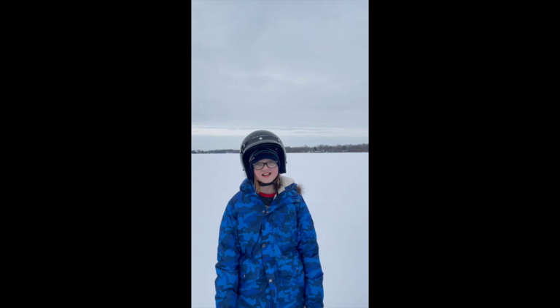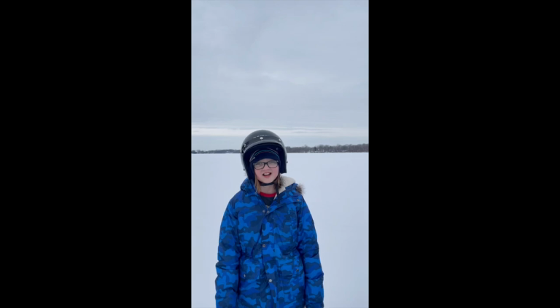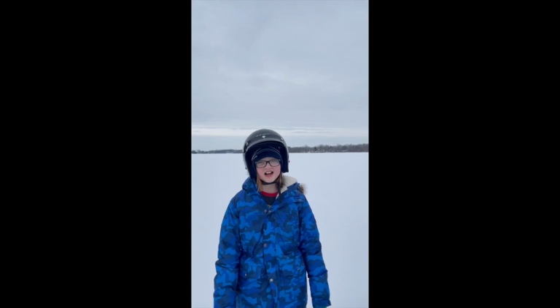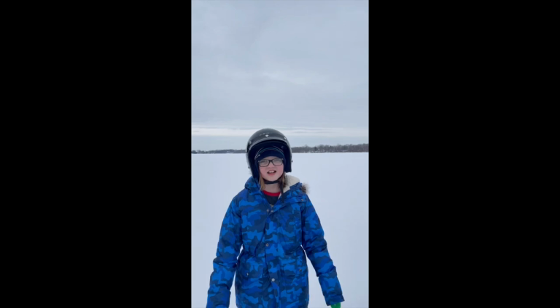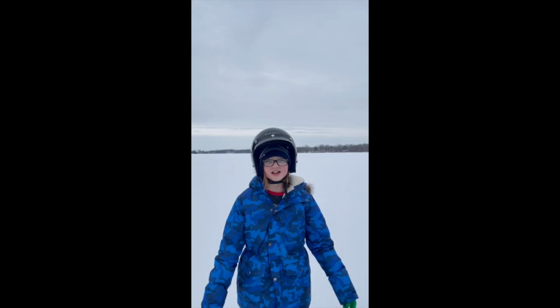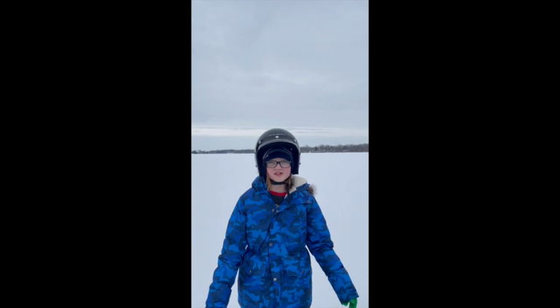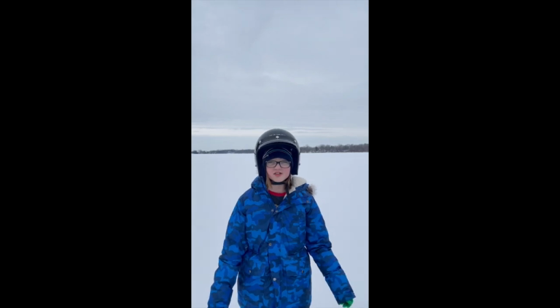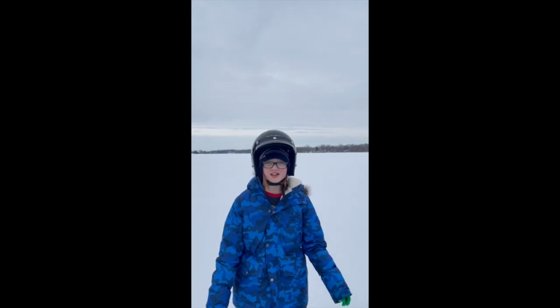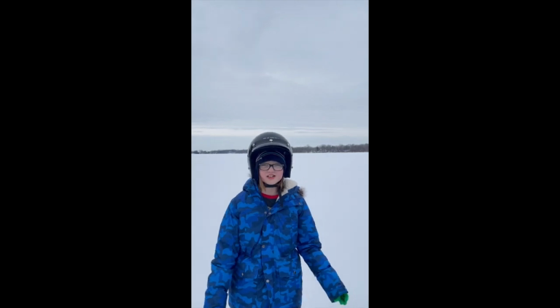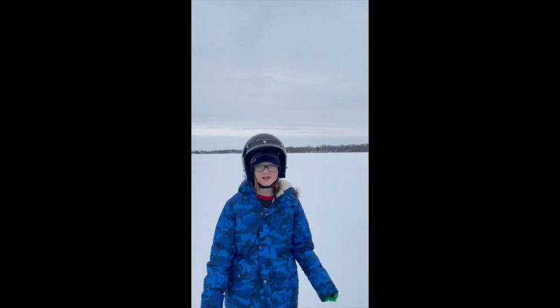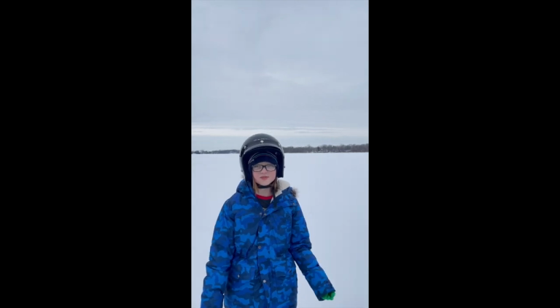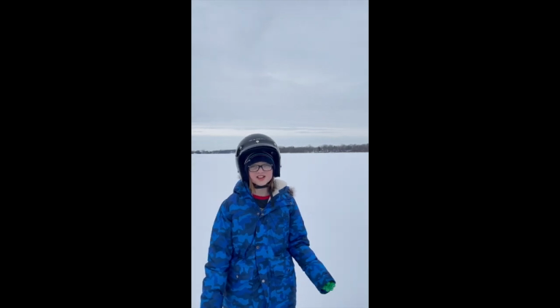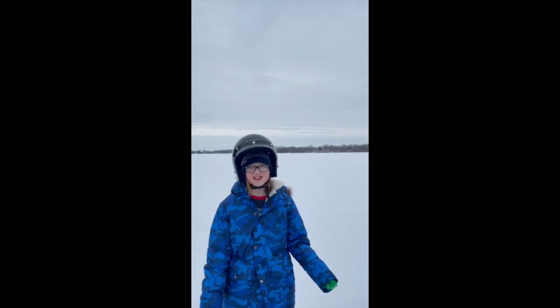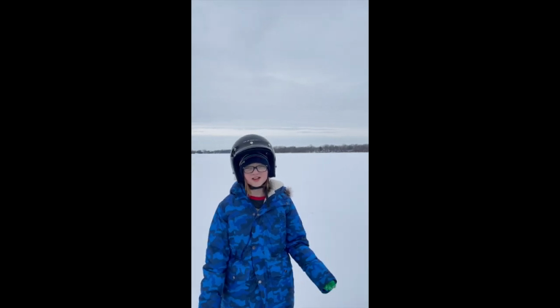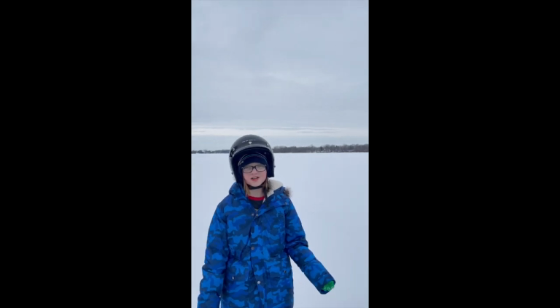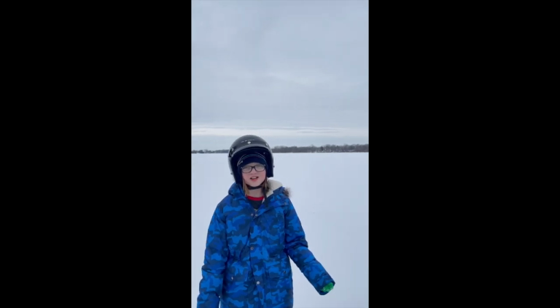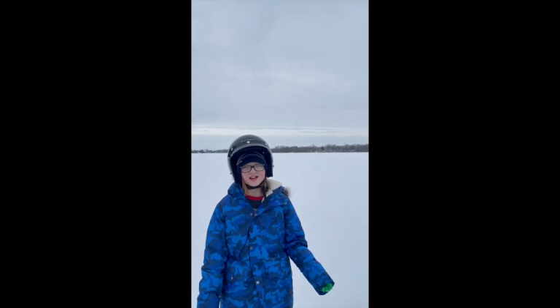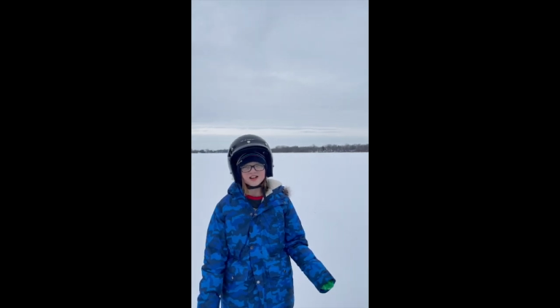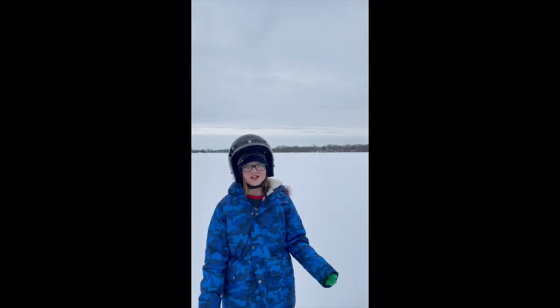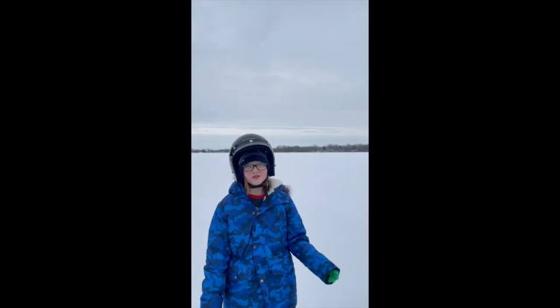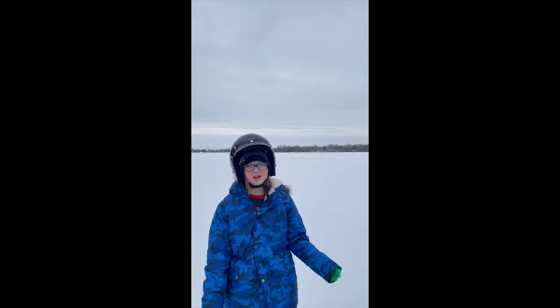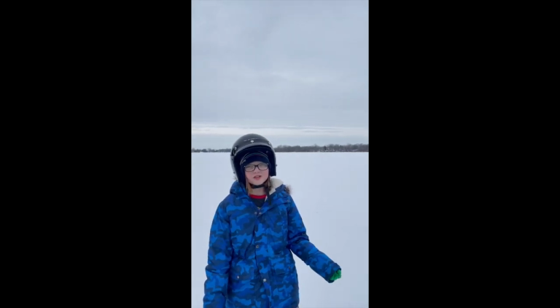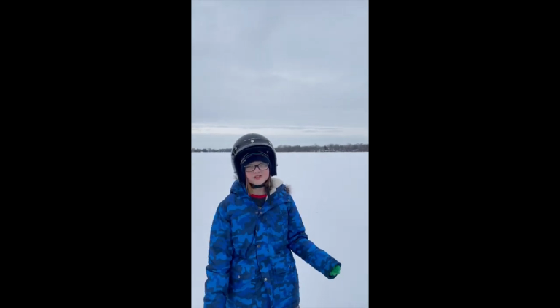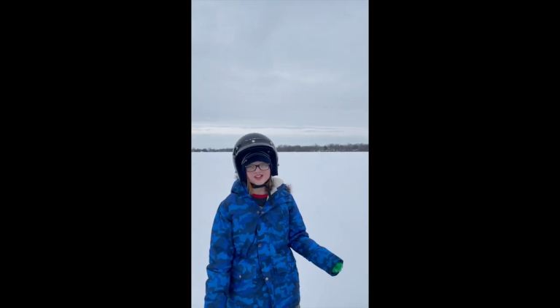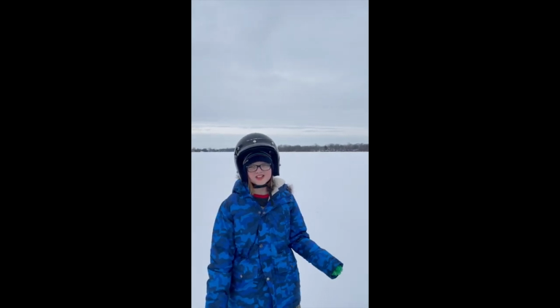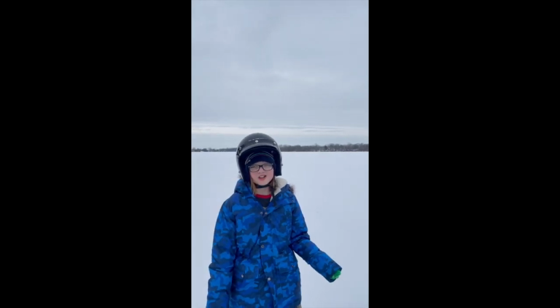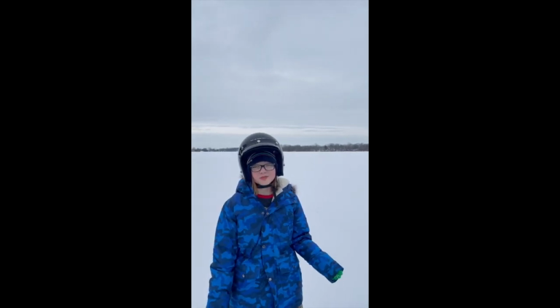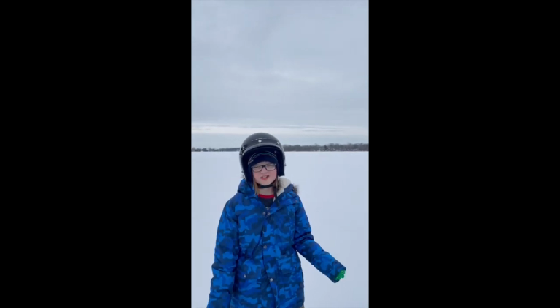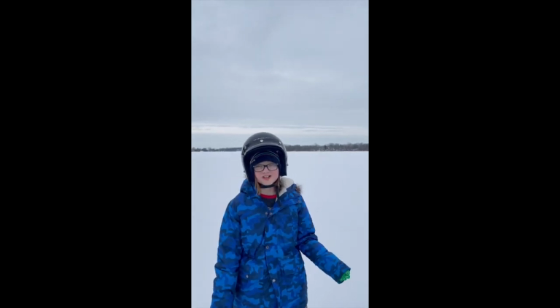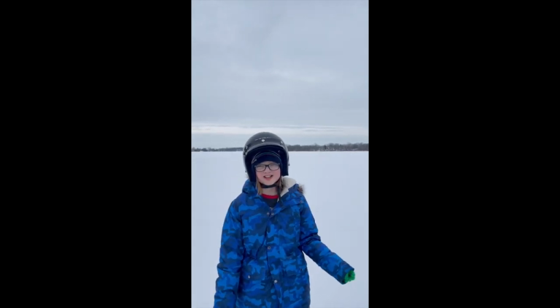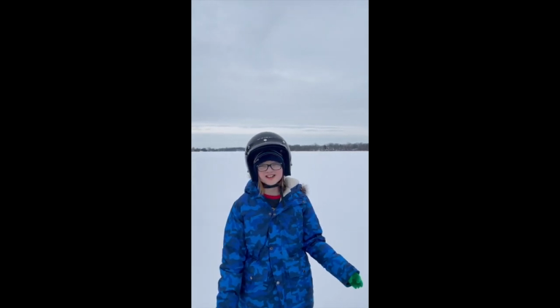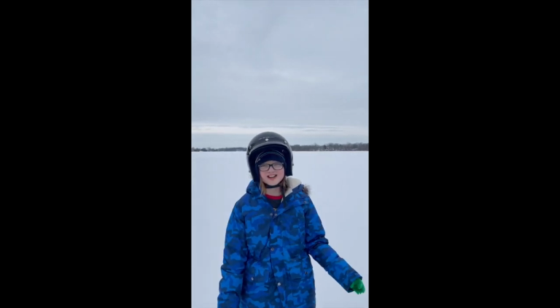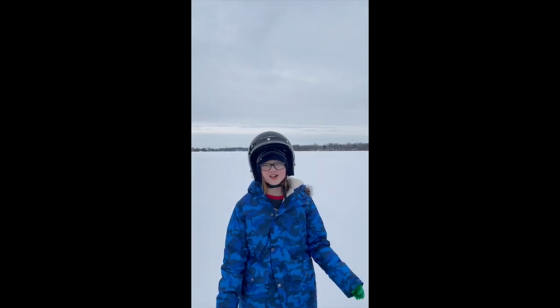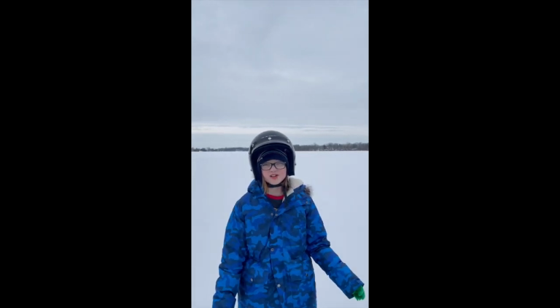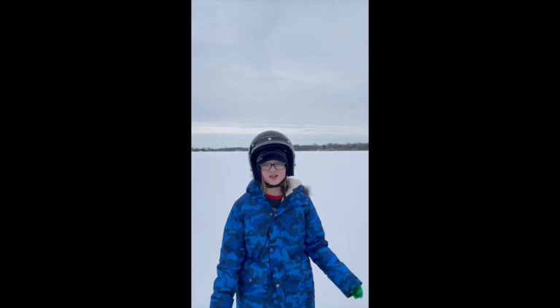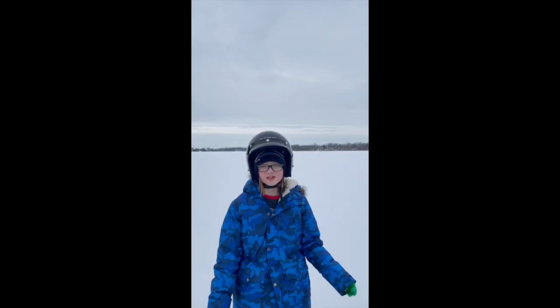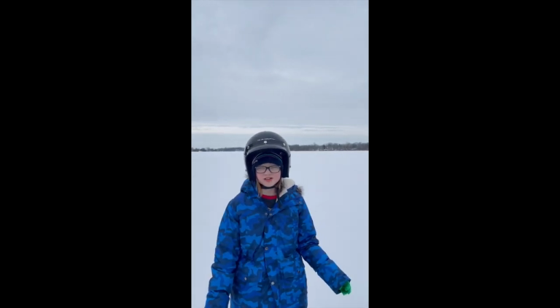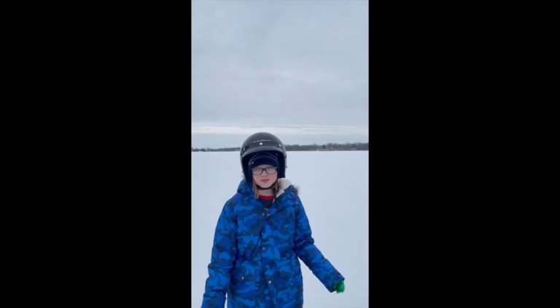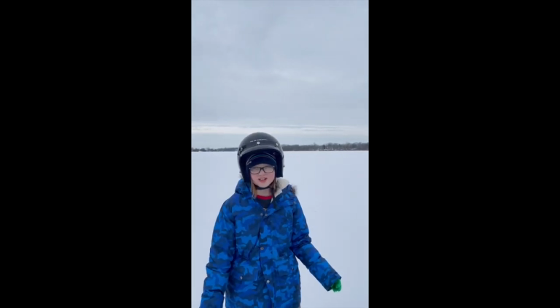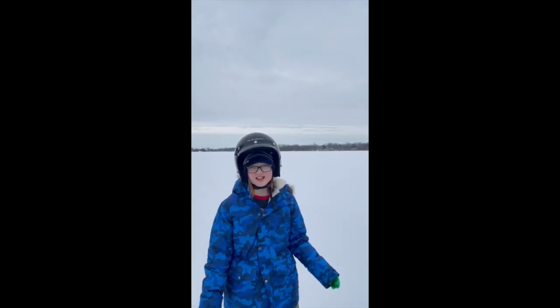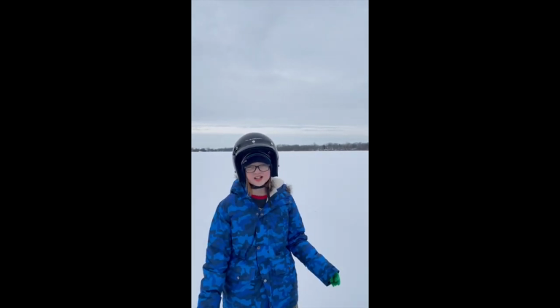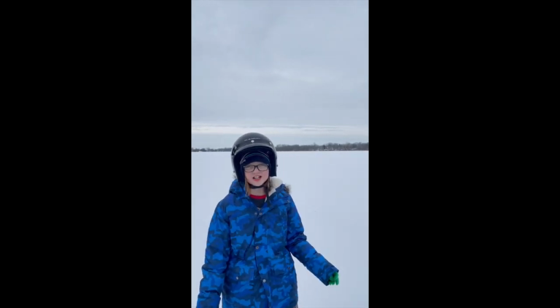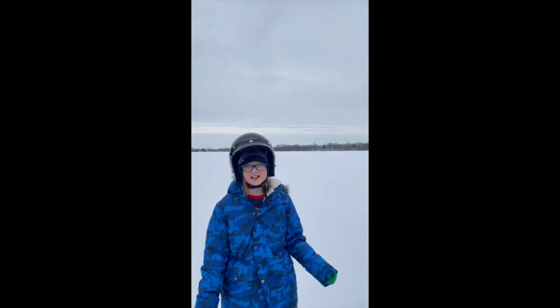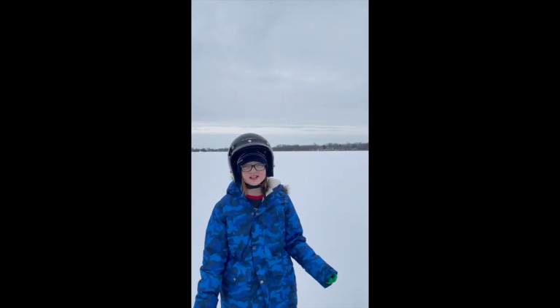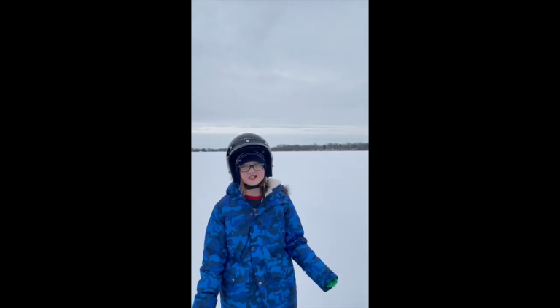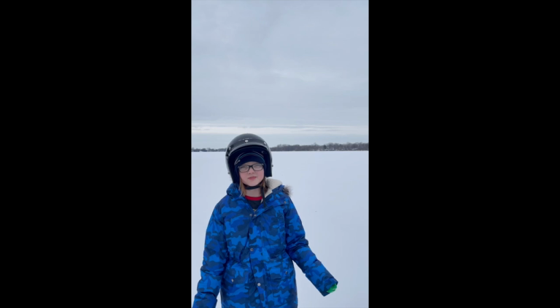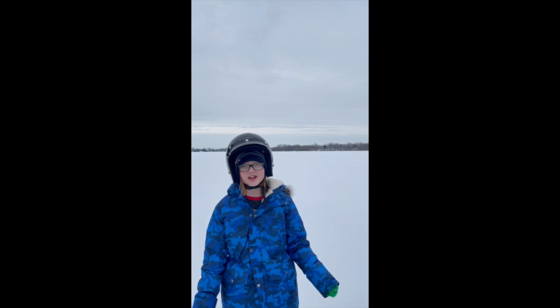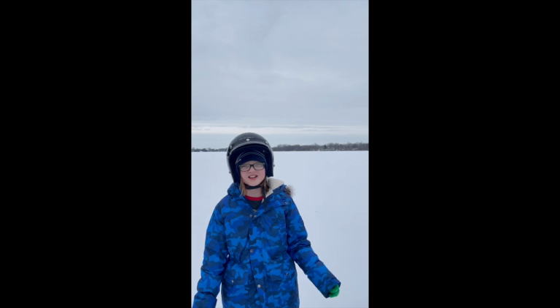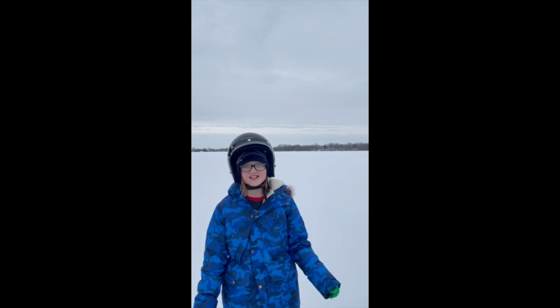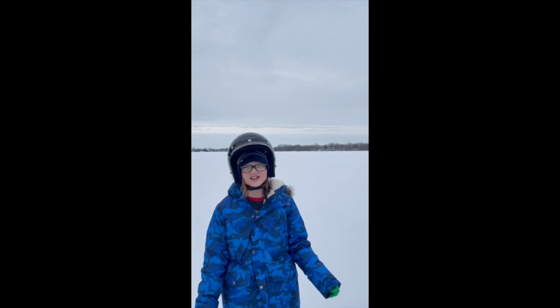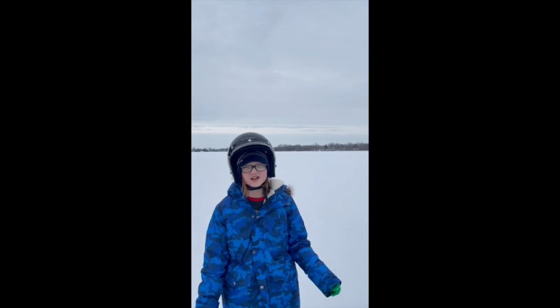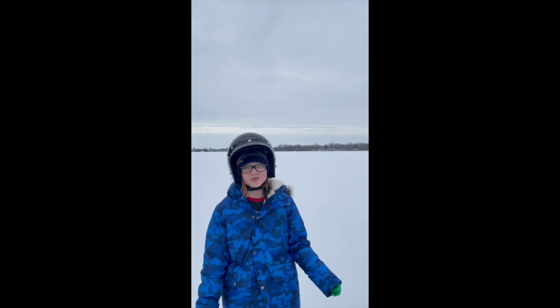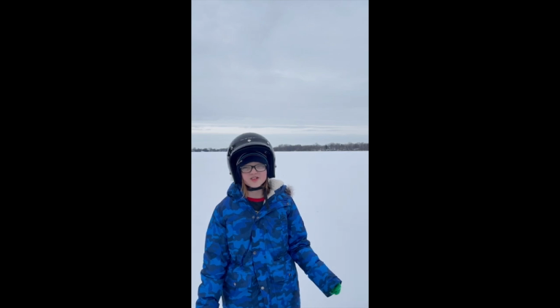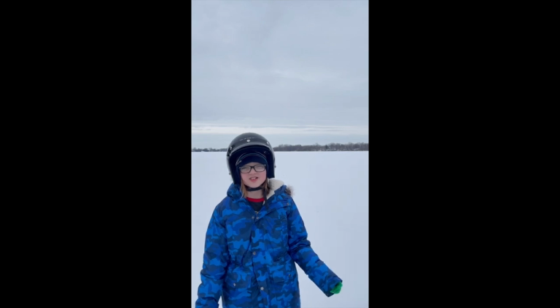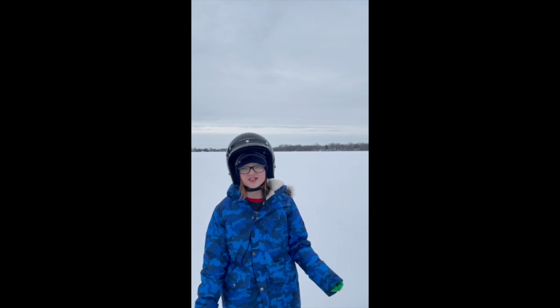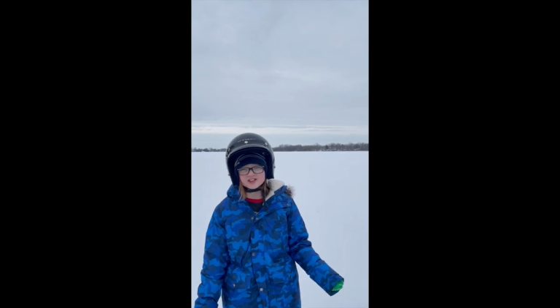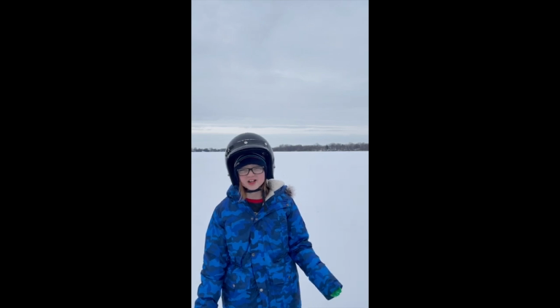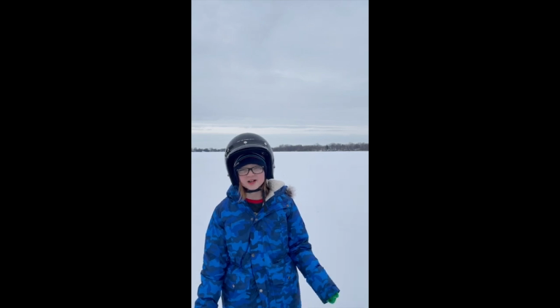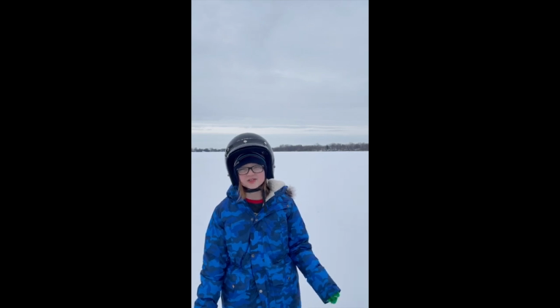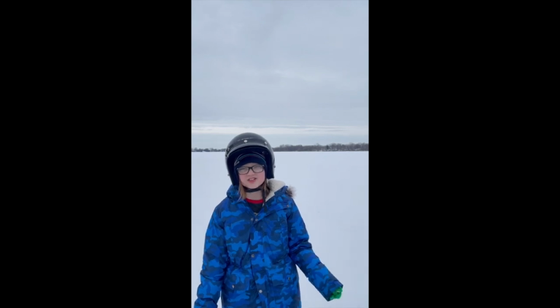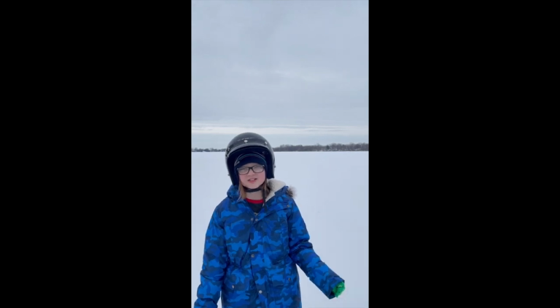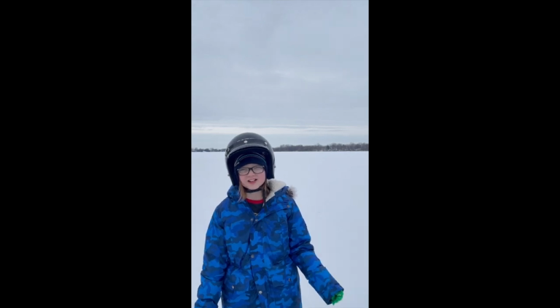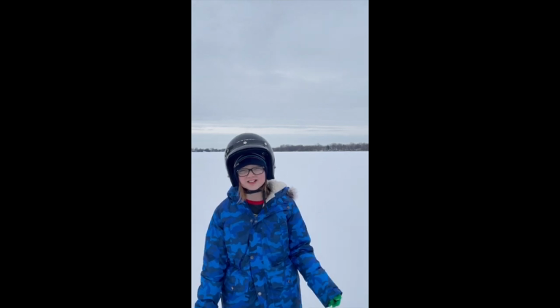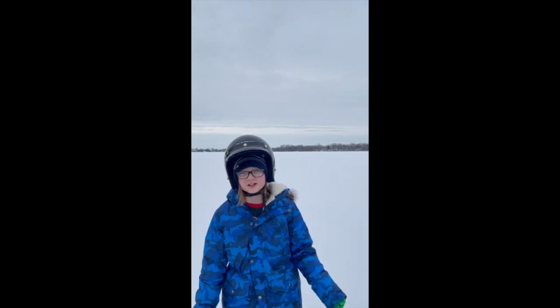Hi guys, what is up? Welcome to the Trapper Squad. Today we are going to be checking some beta stairpole traps, so let's go.